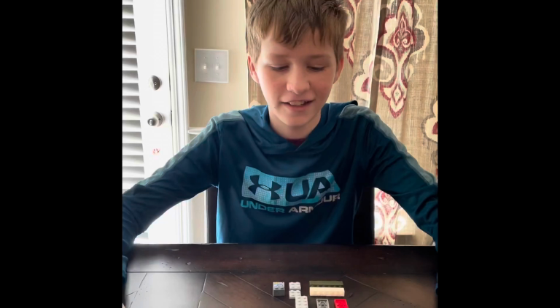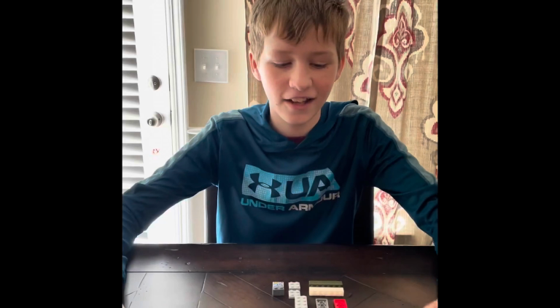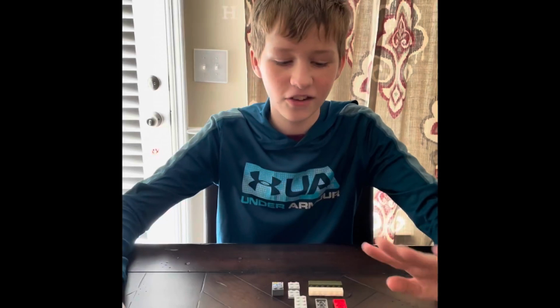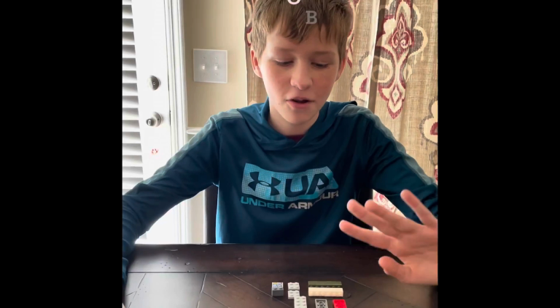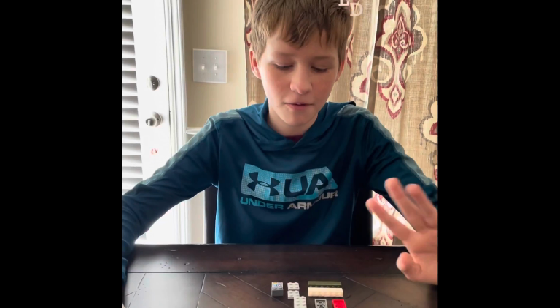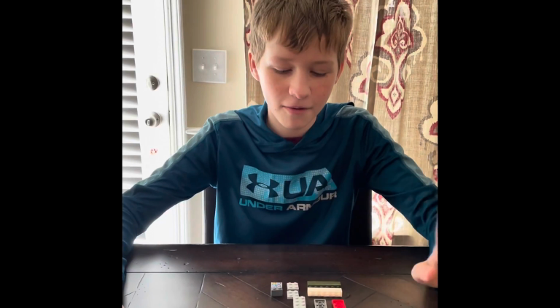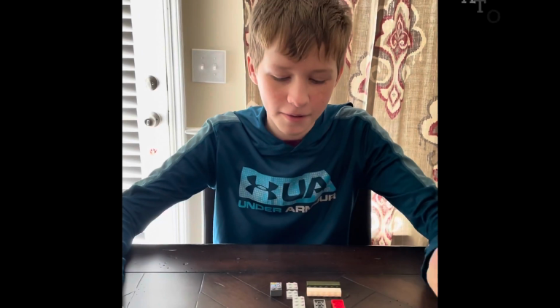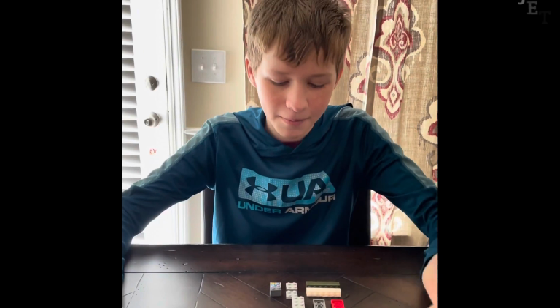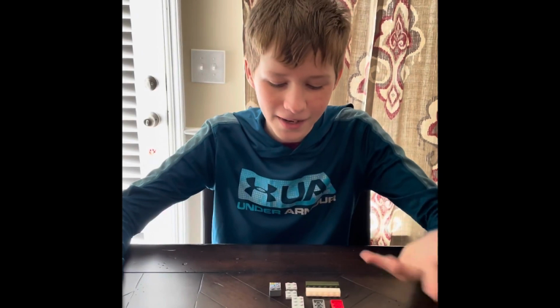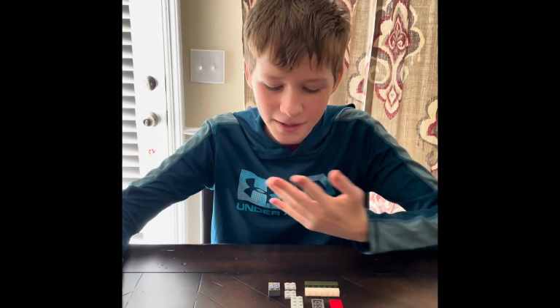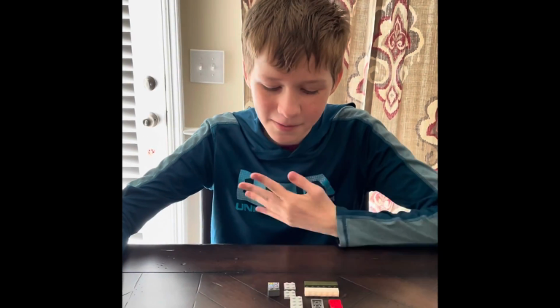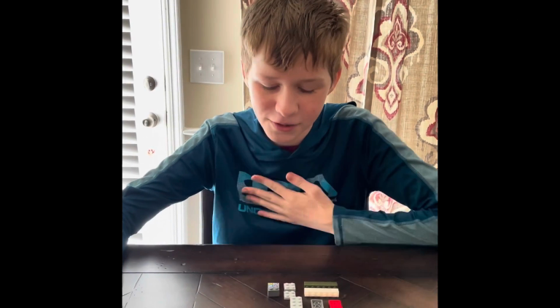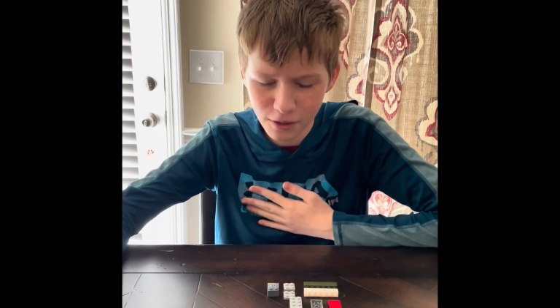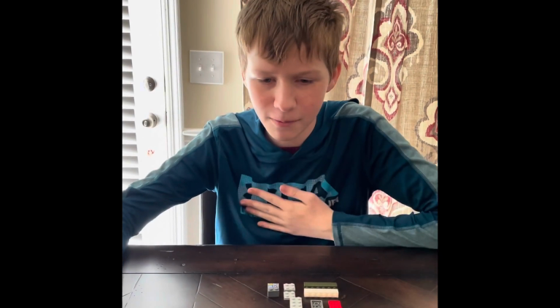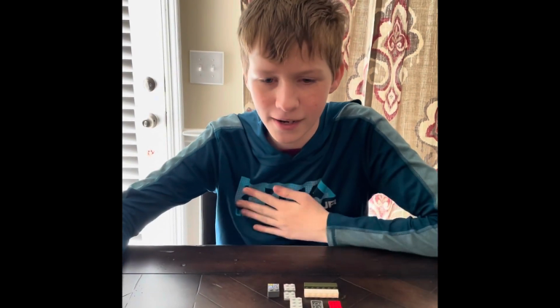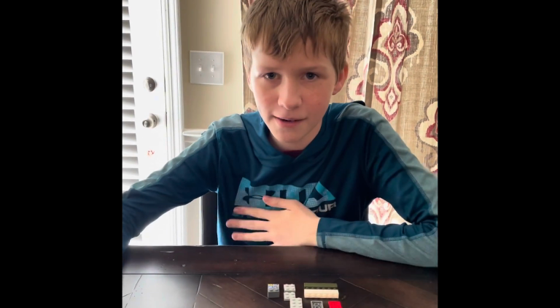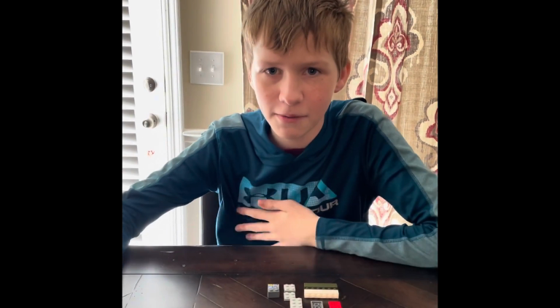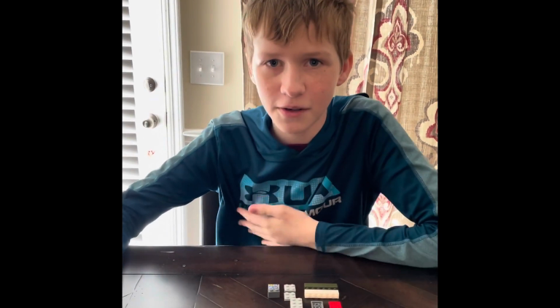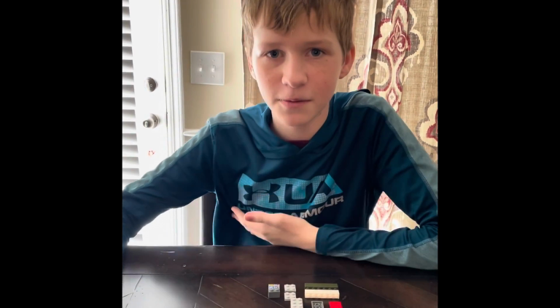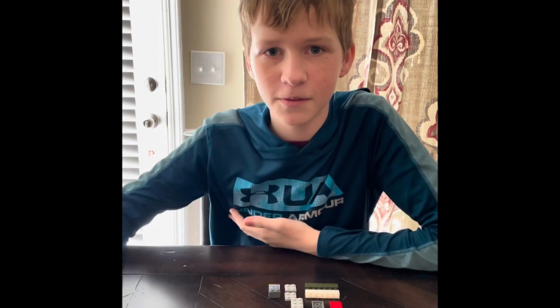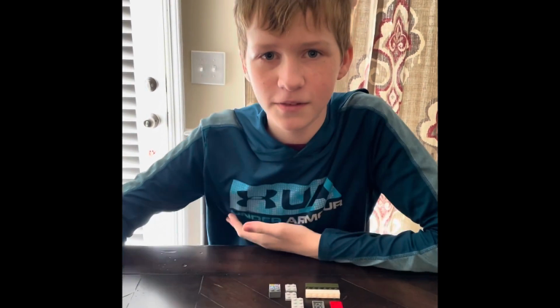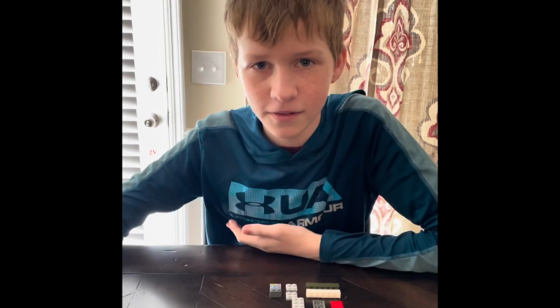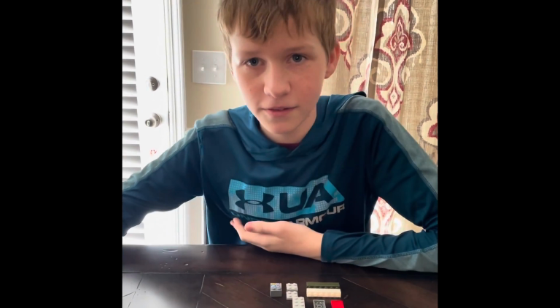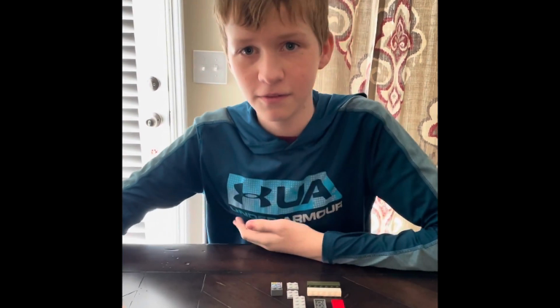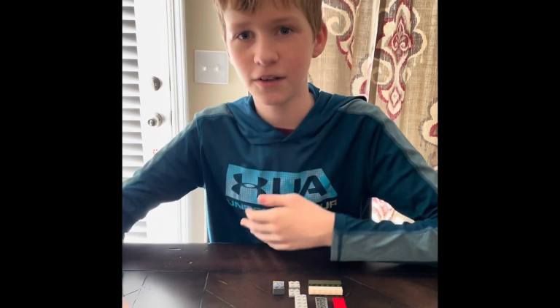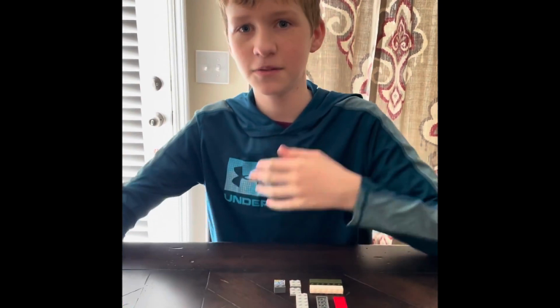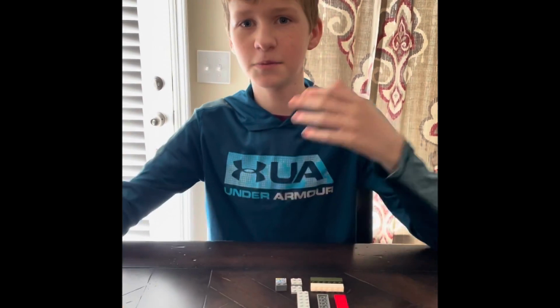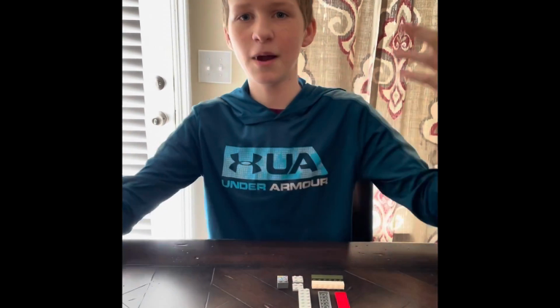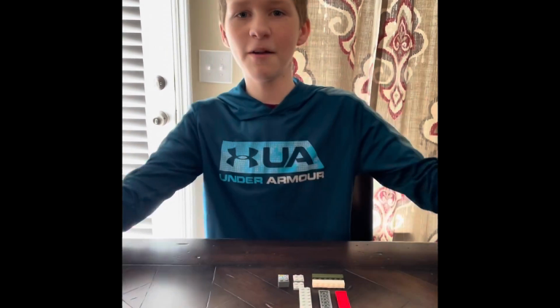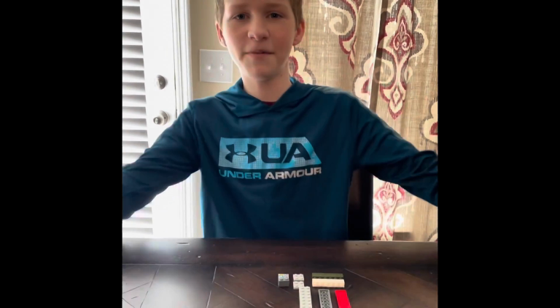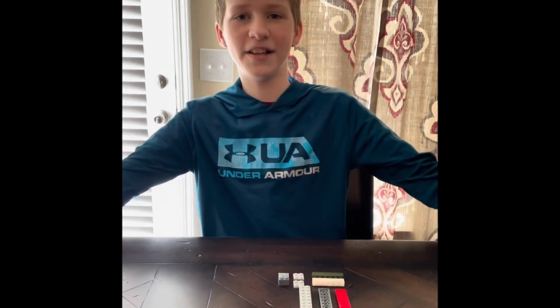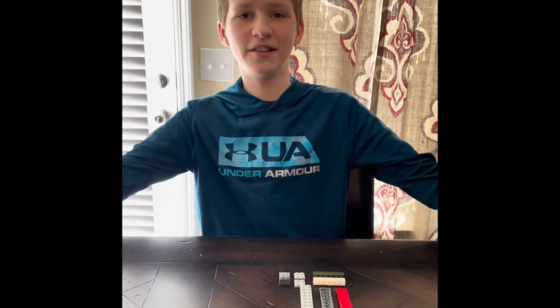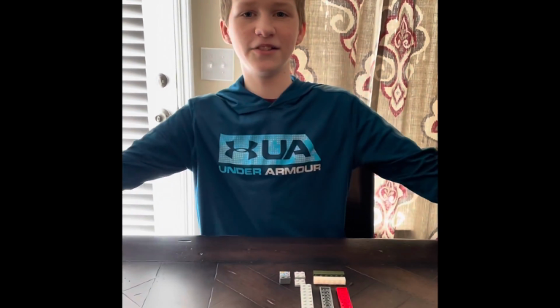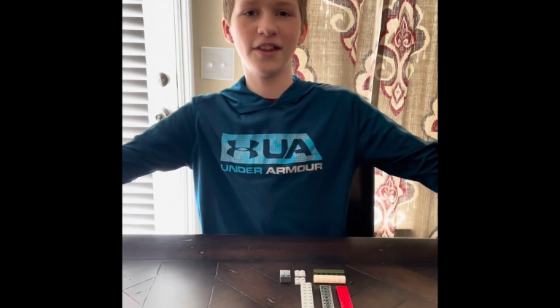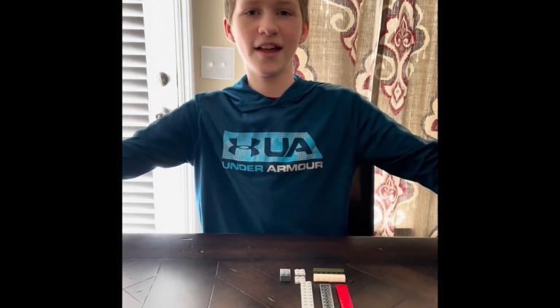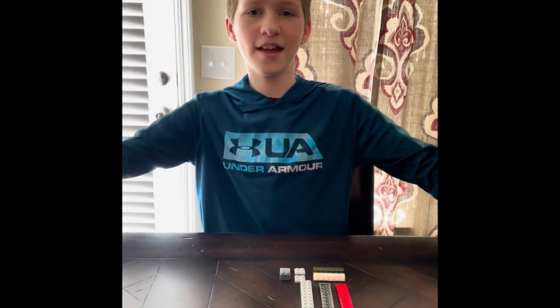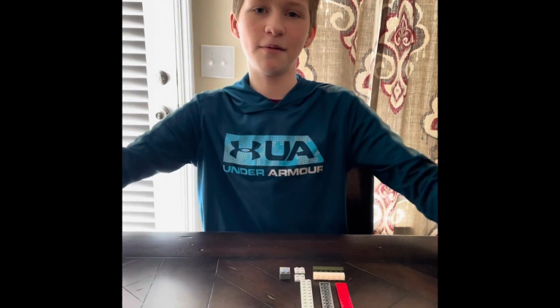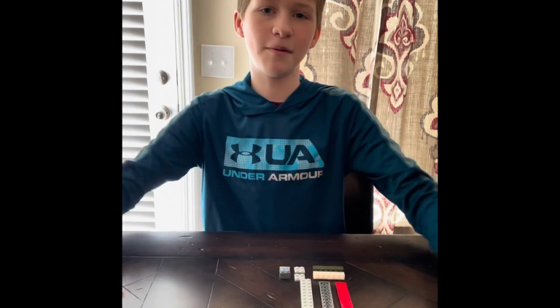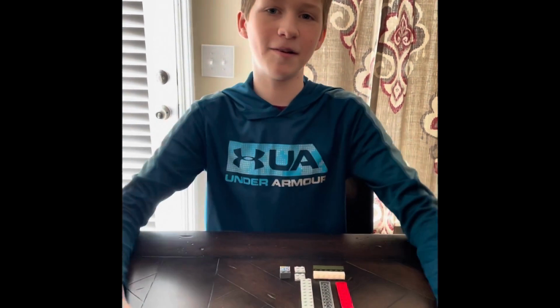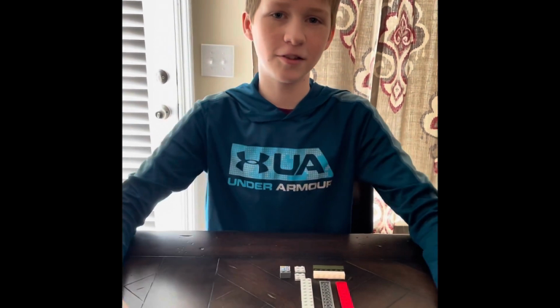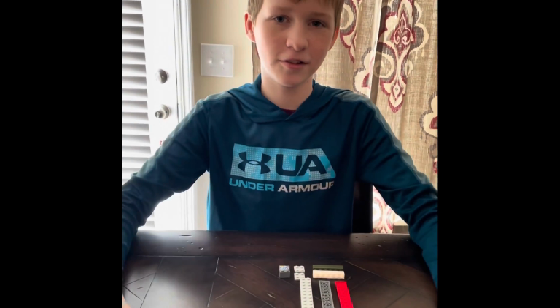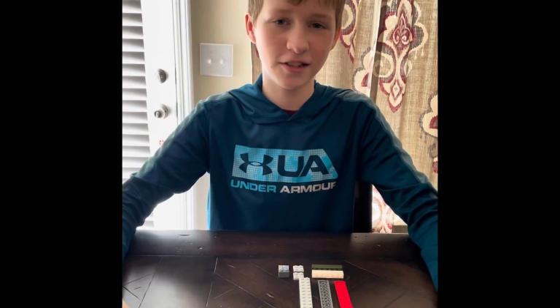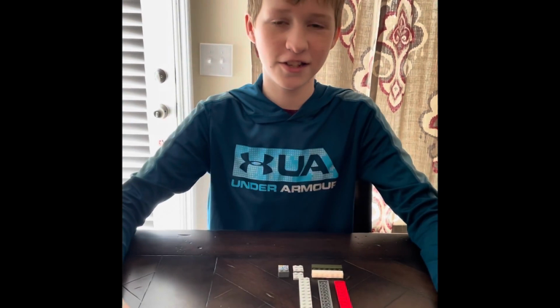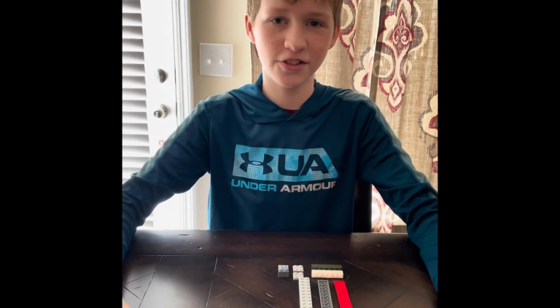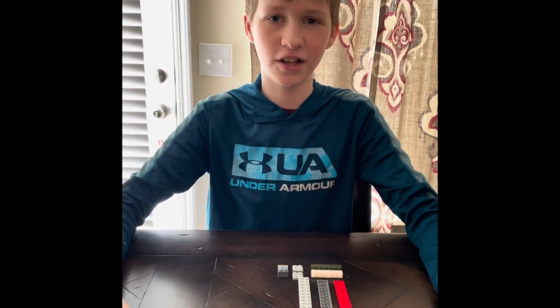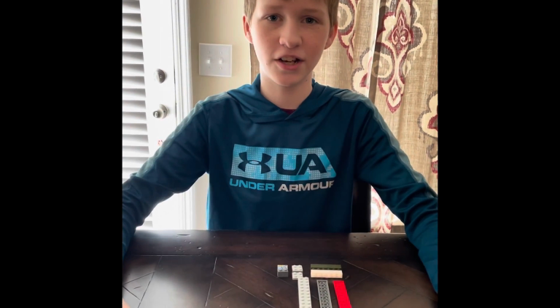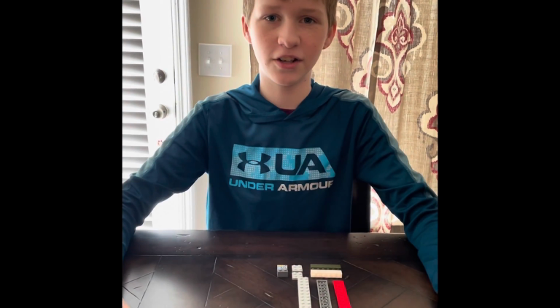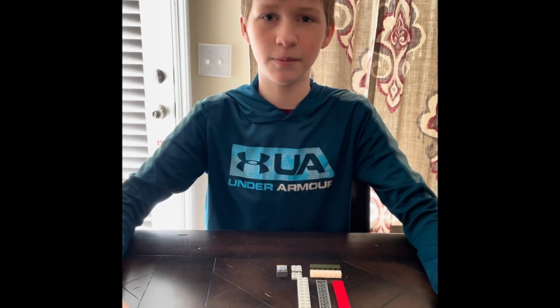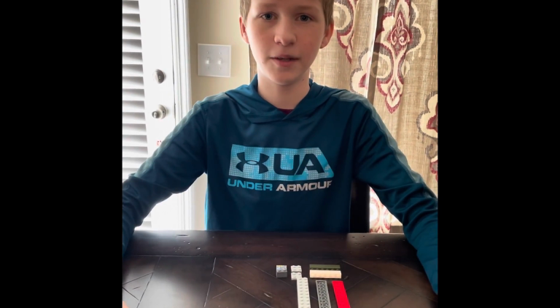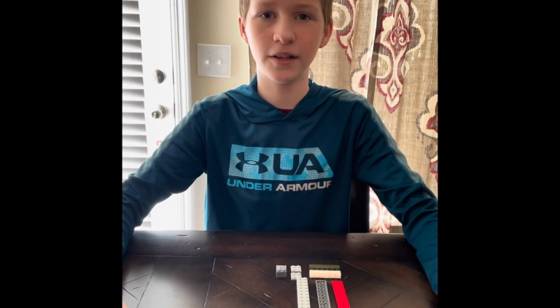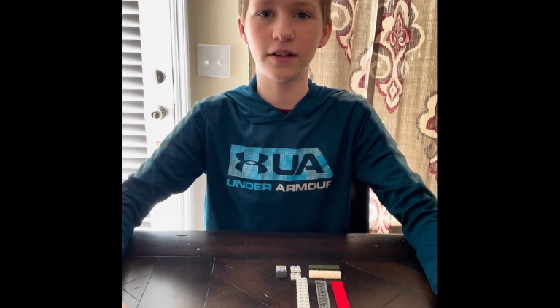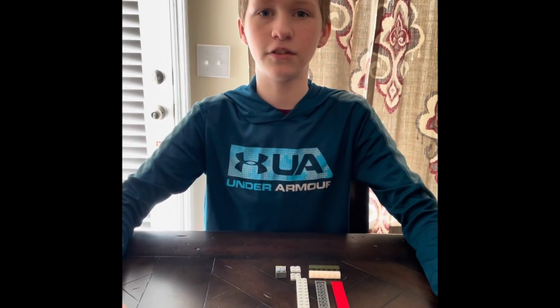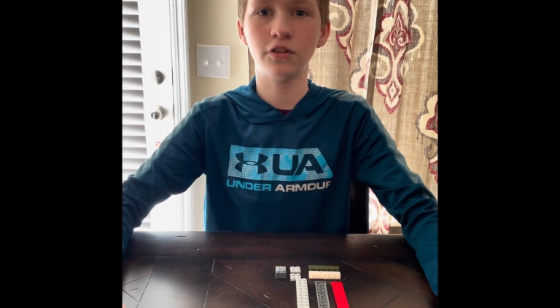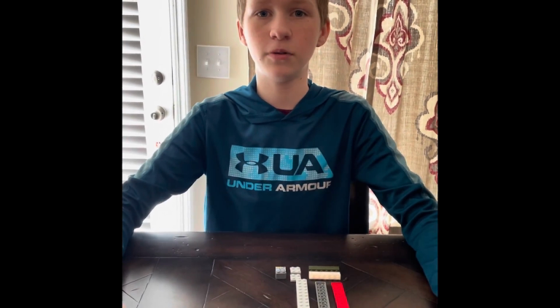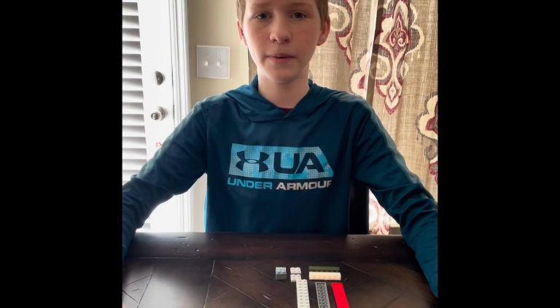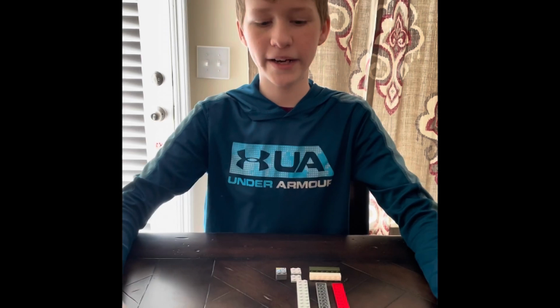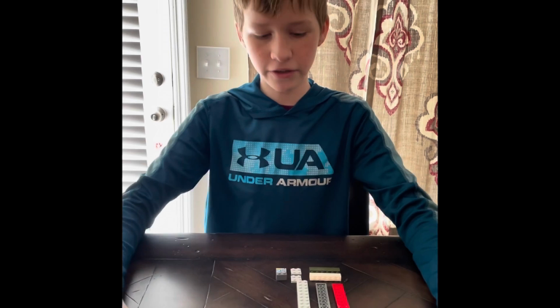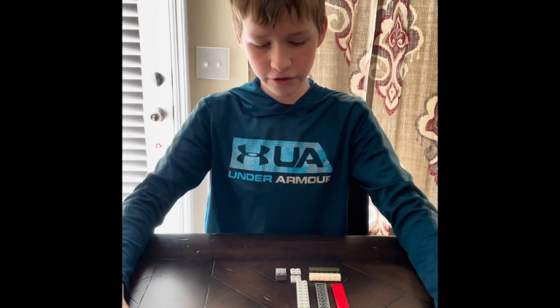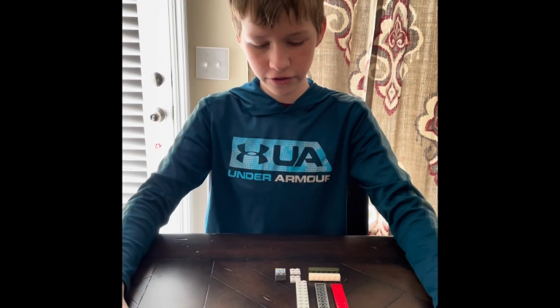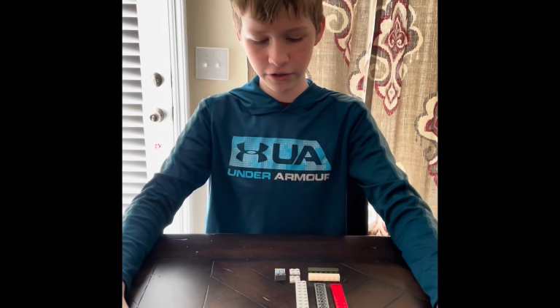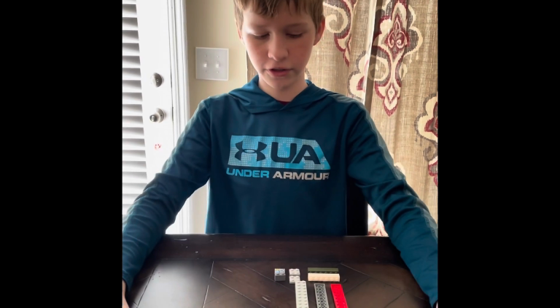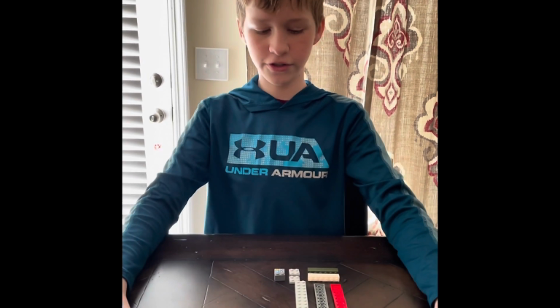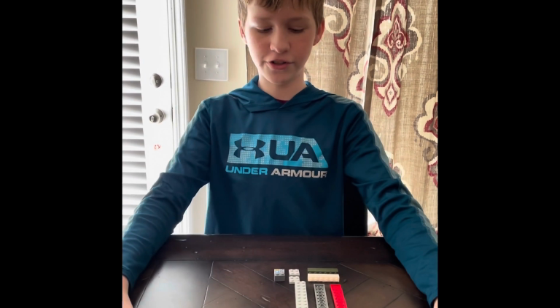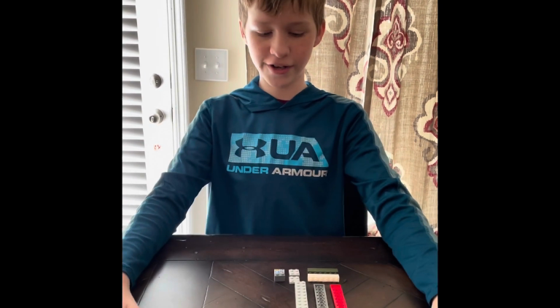Hello everyone, my name is Jeremiah. Welcome to my video. Today we're going to teach you how to build a Terminator jet.